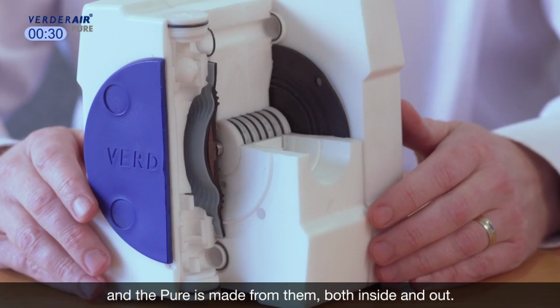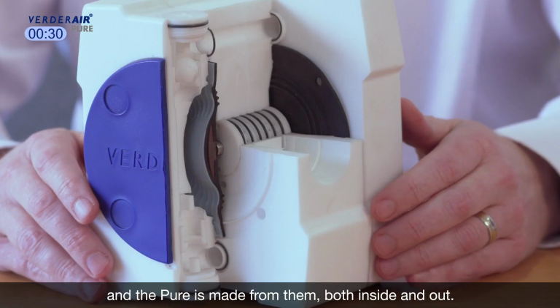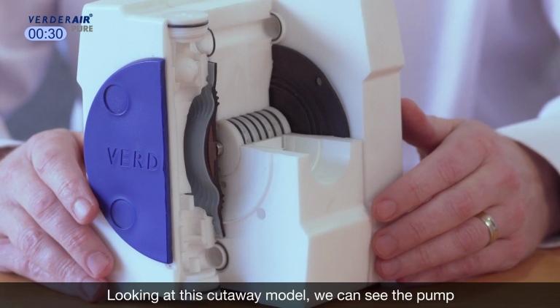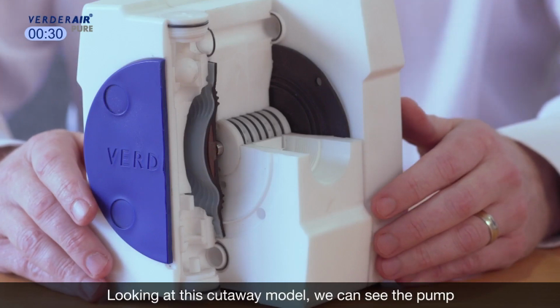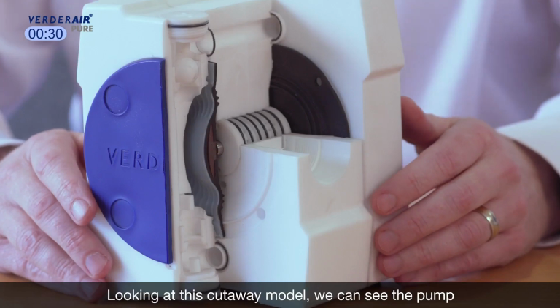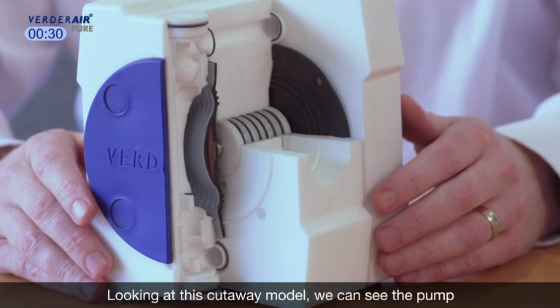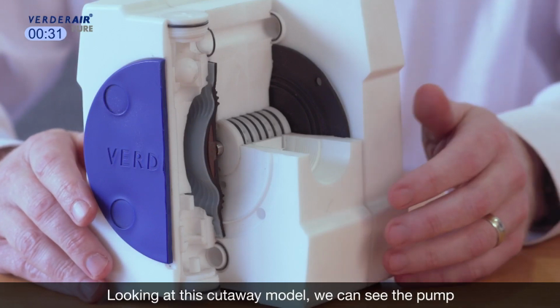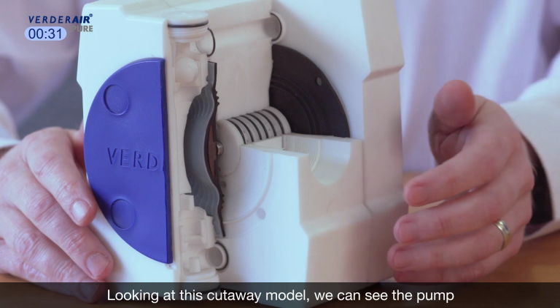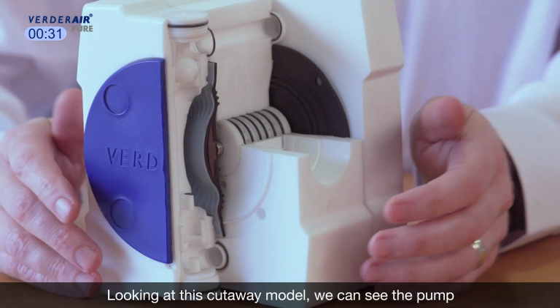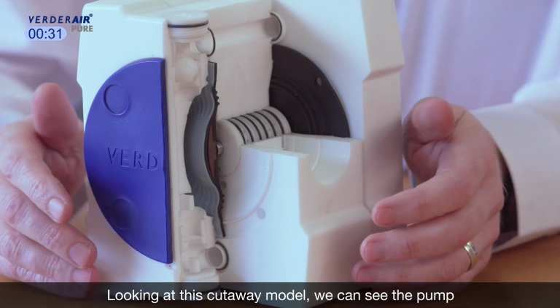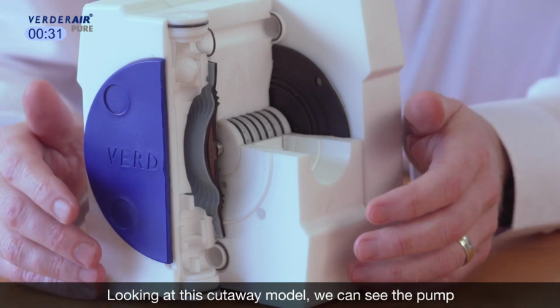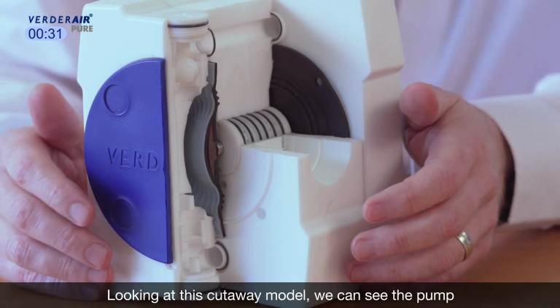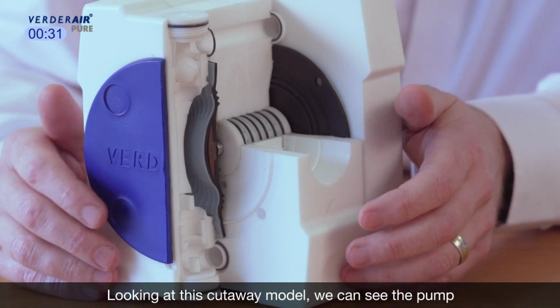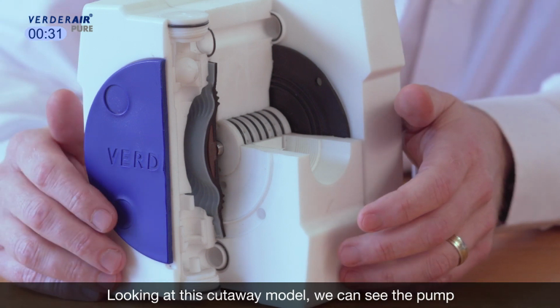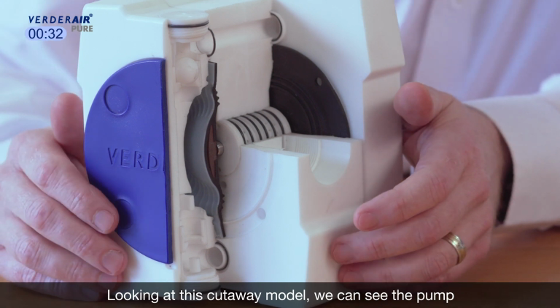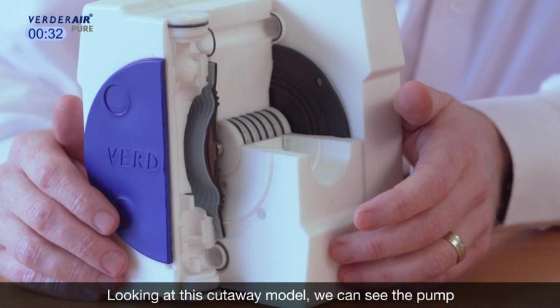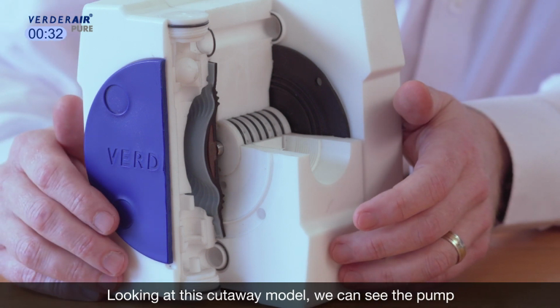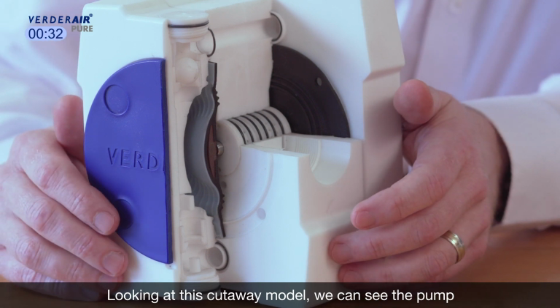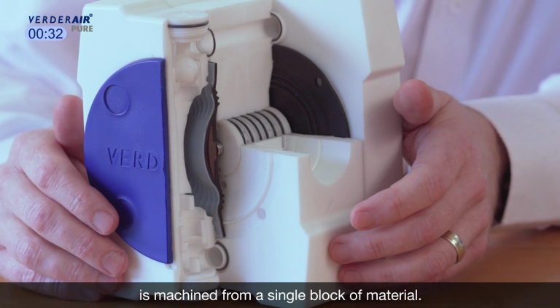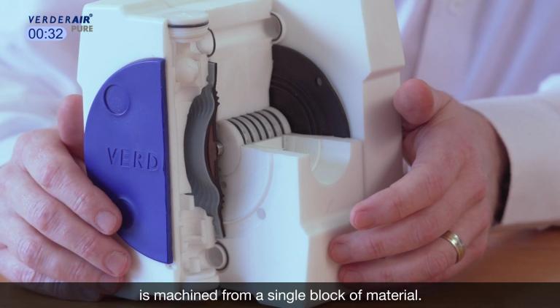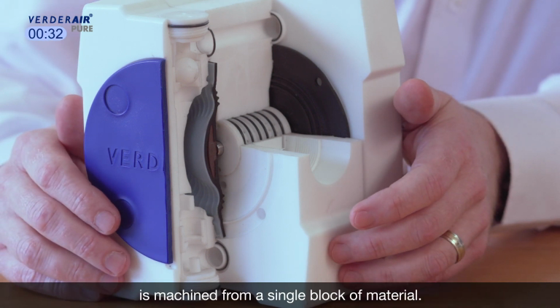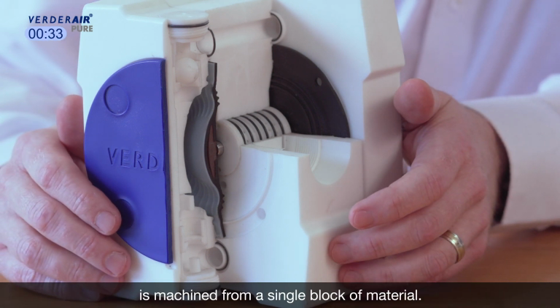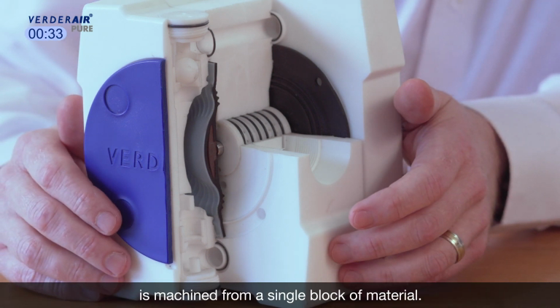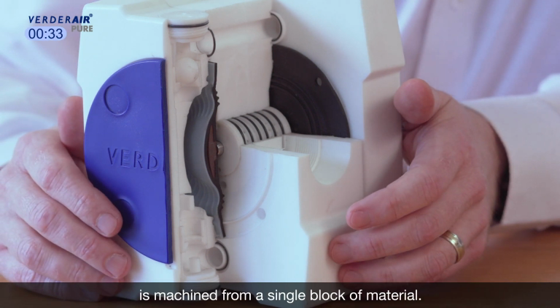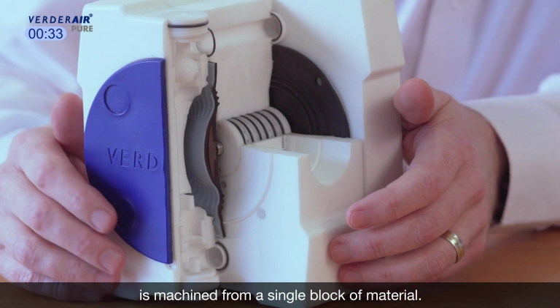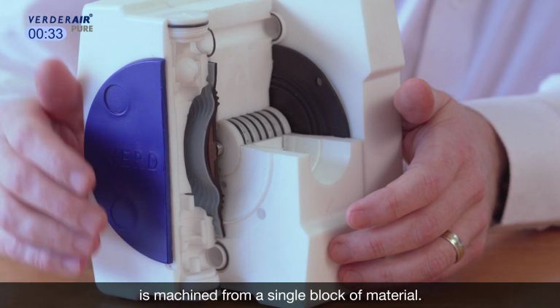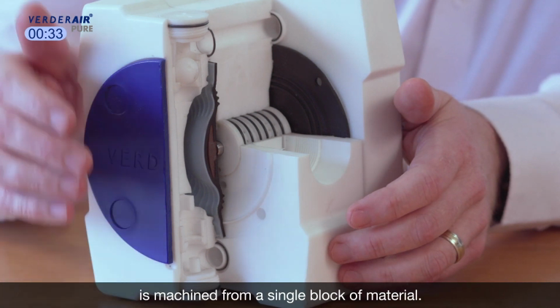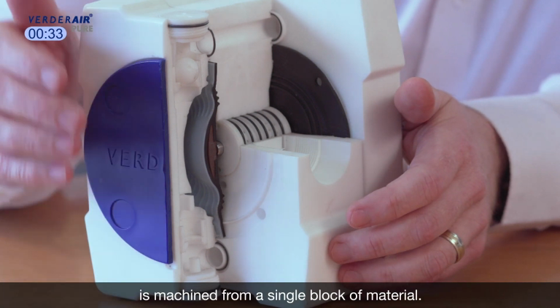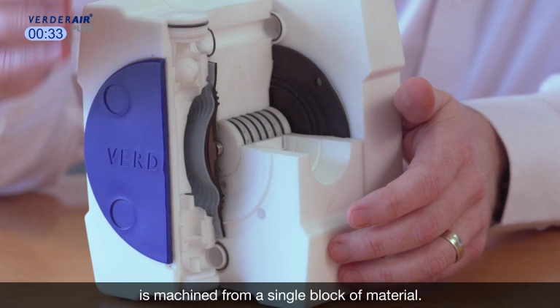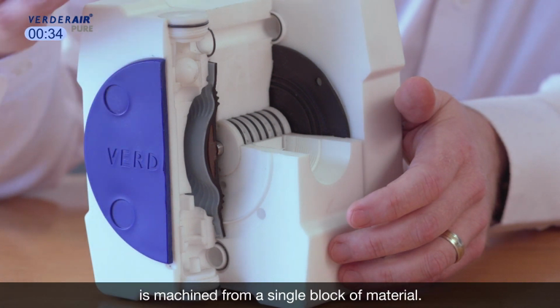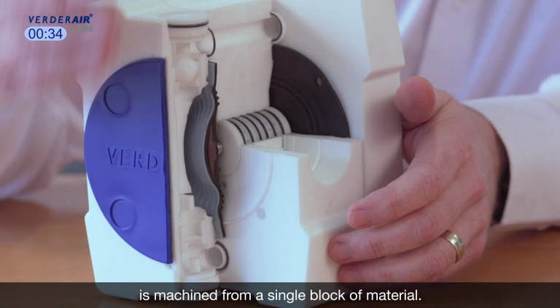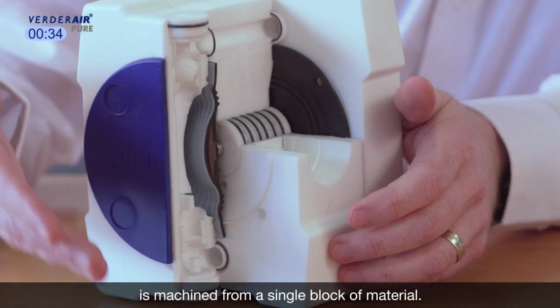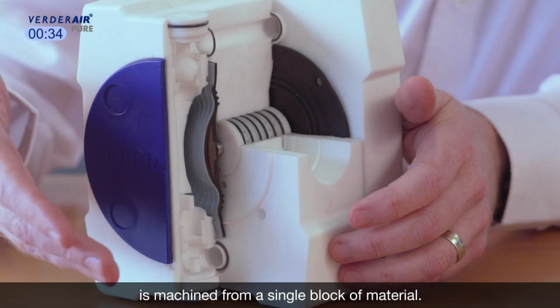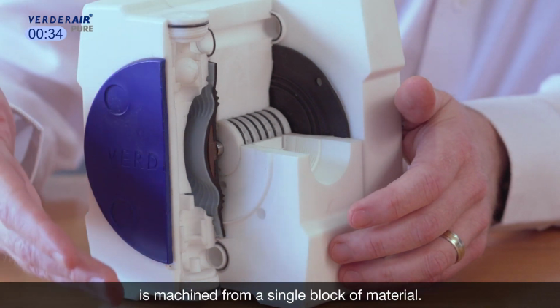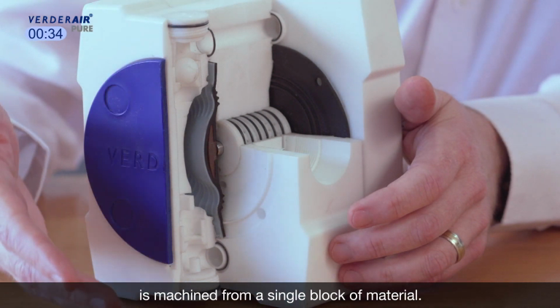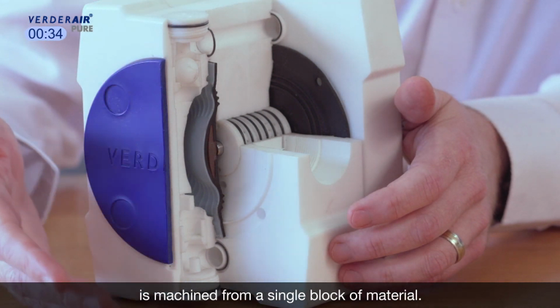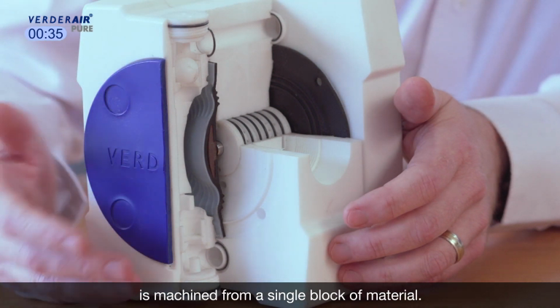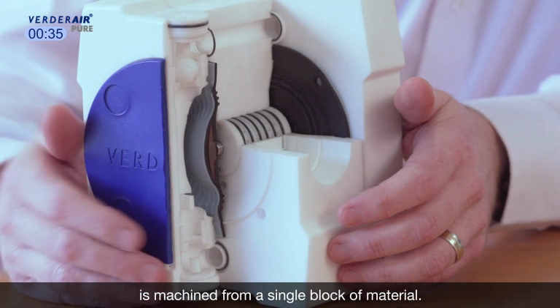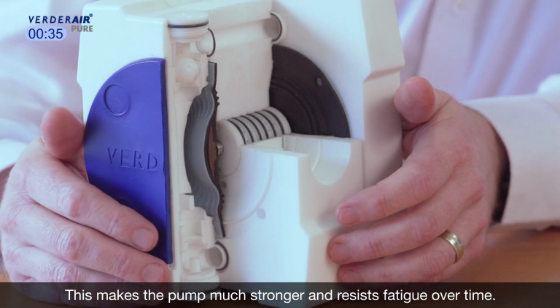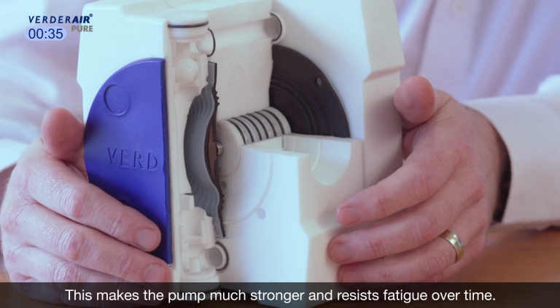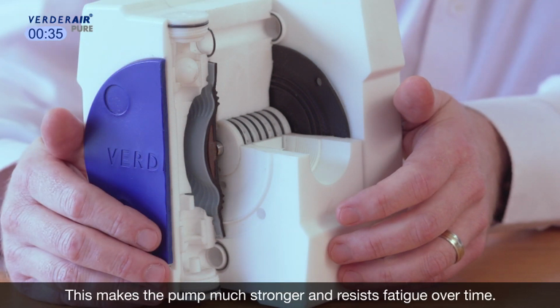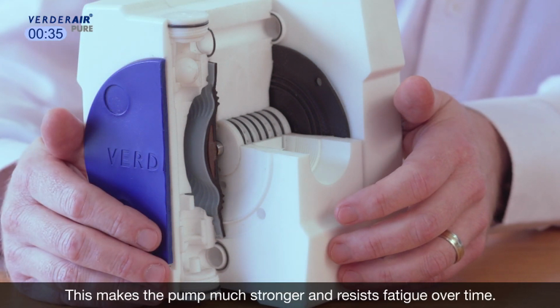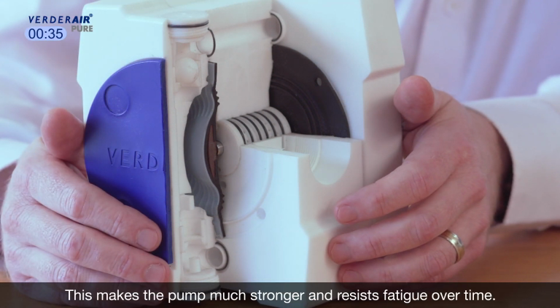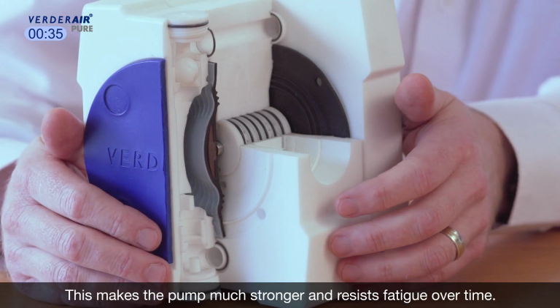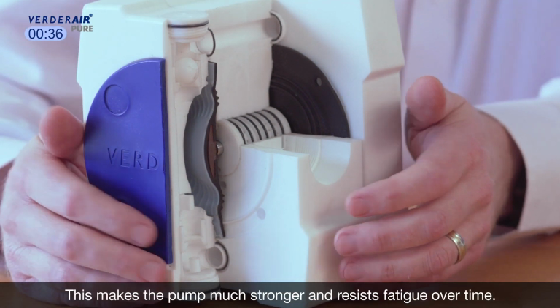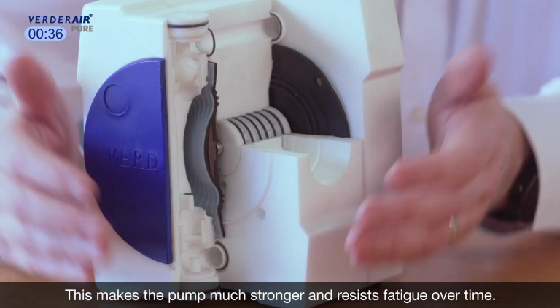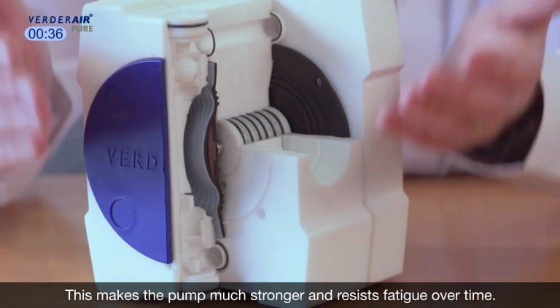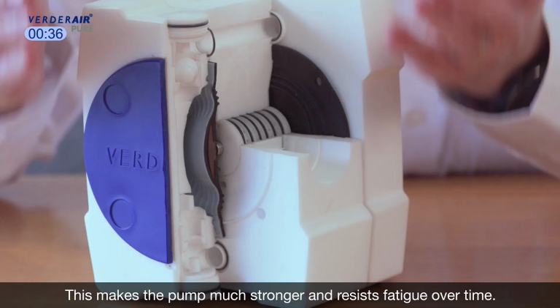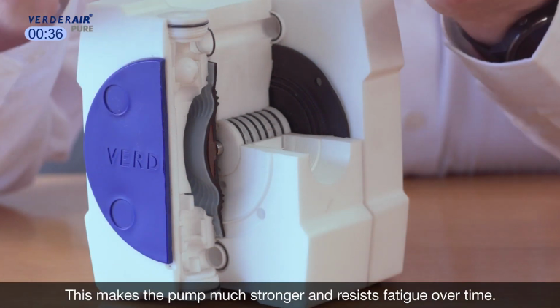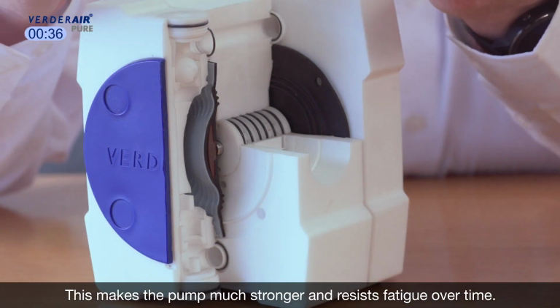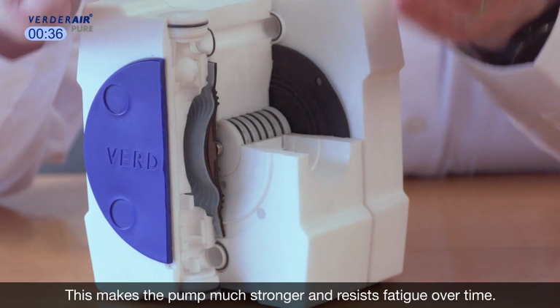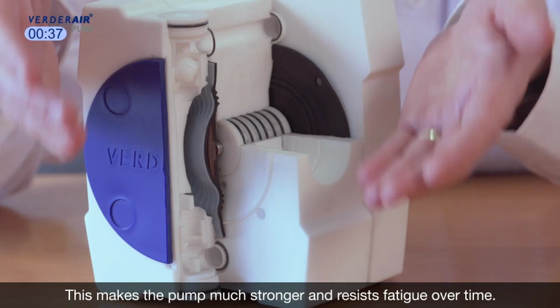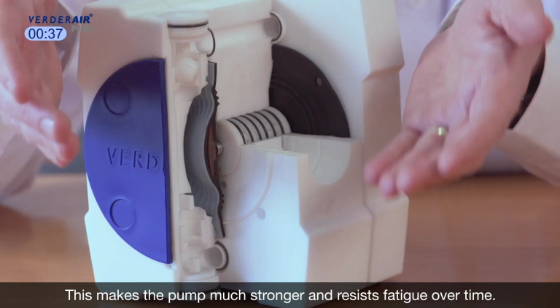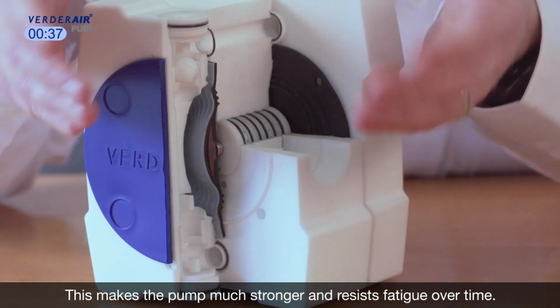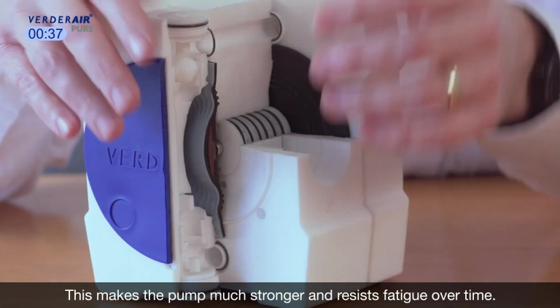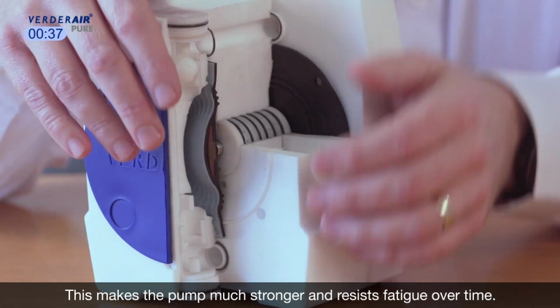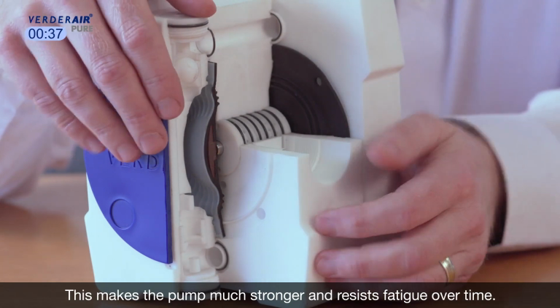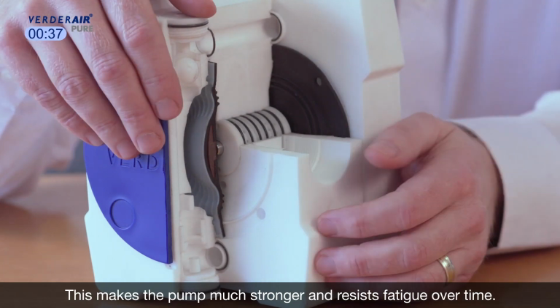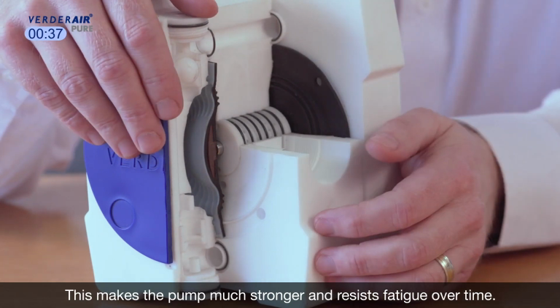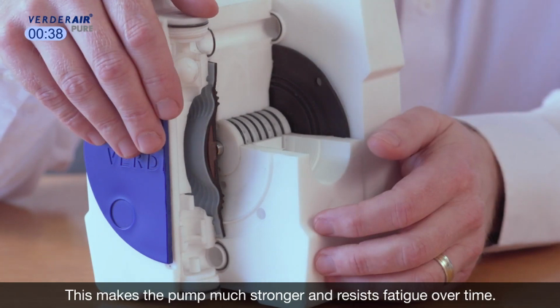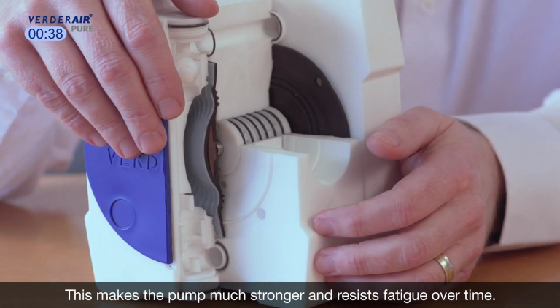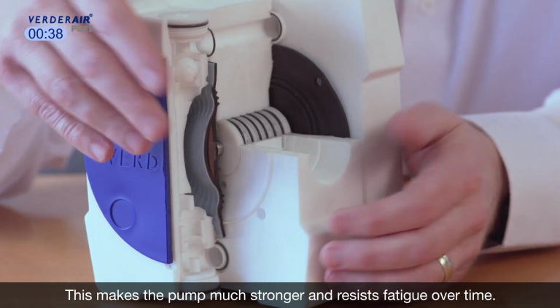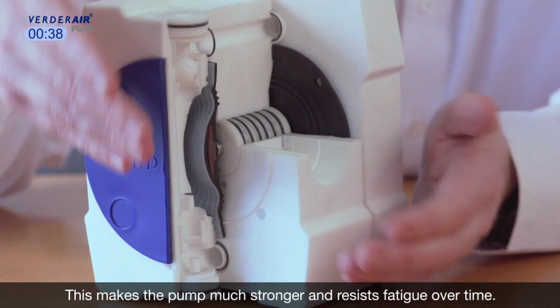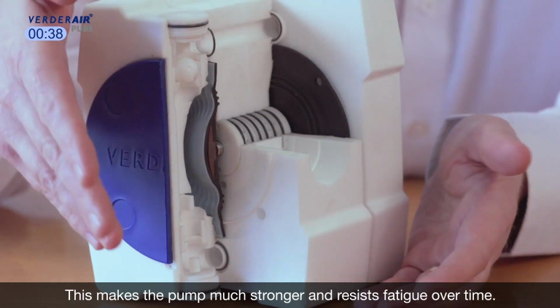Looking at this cutaway model, we can see the pump is machined from a single block of material. This makes the pump much stronger and resists fatigue over time.